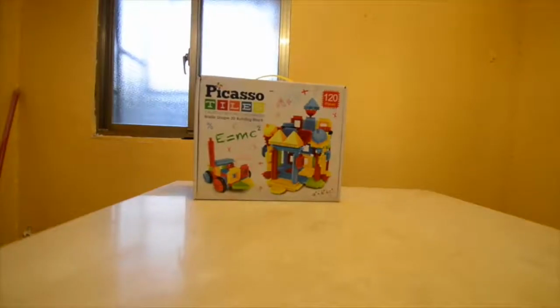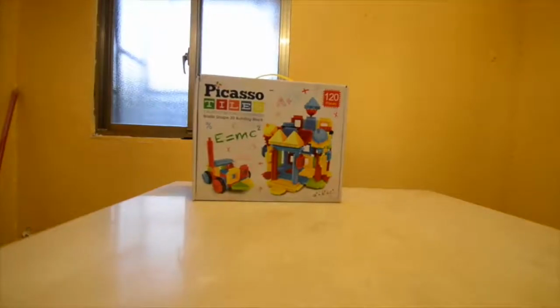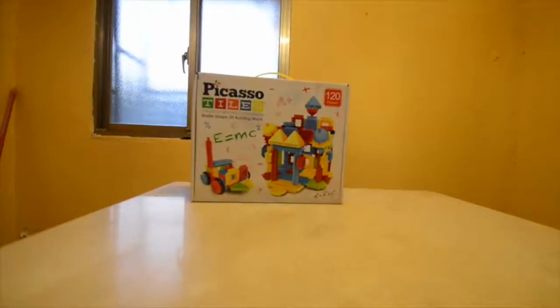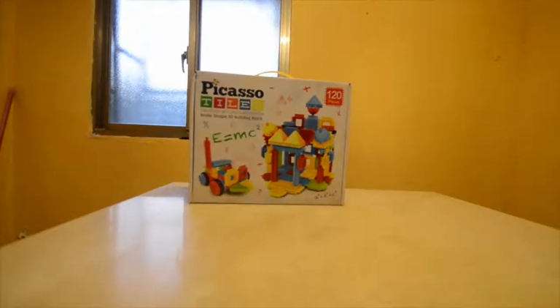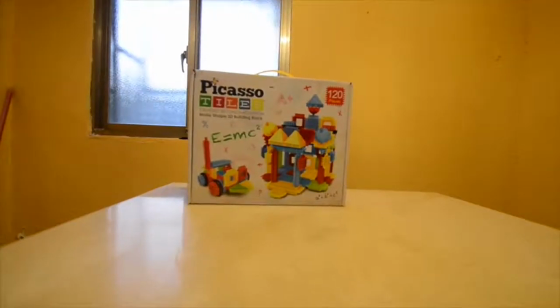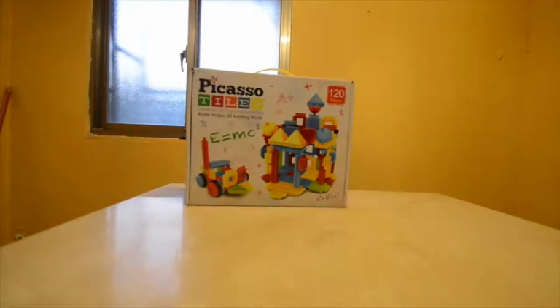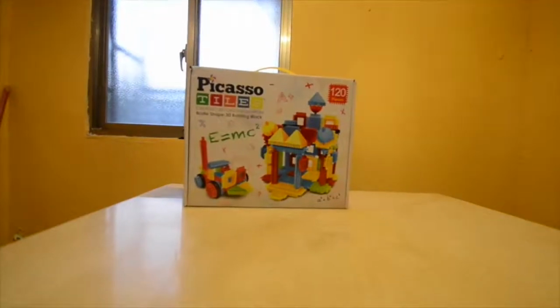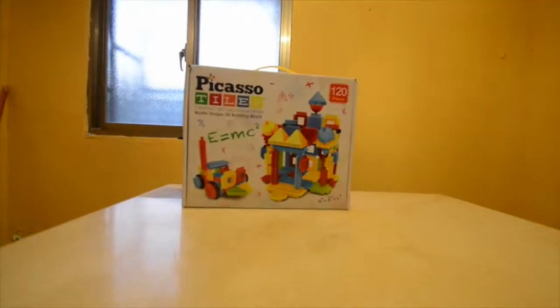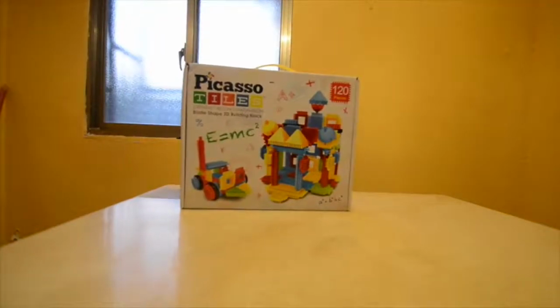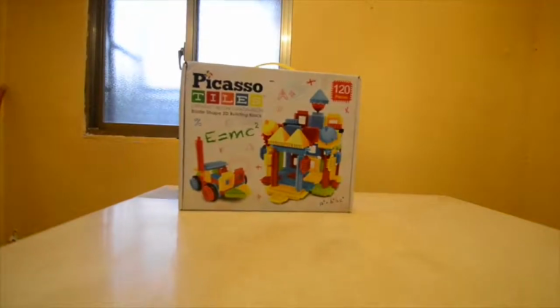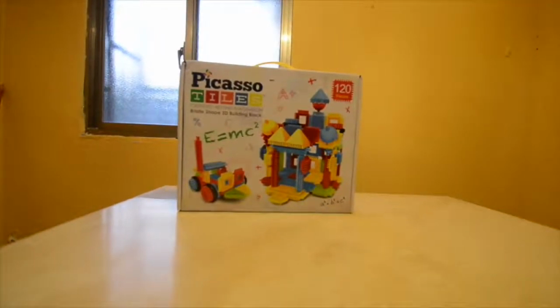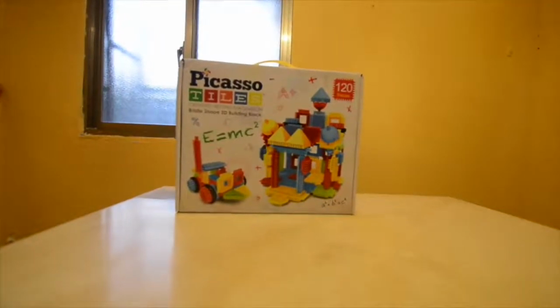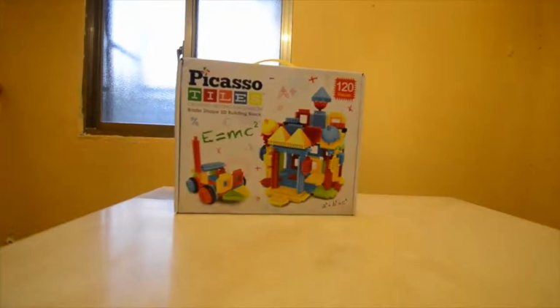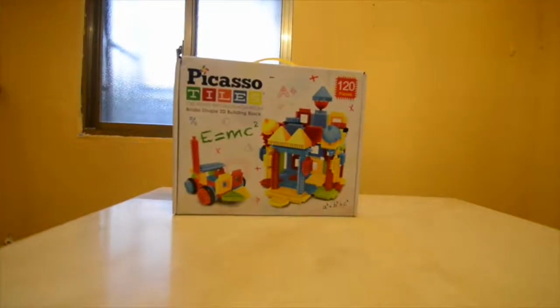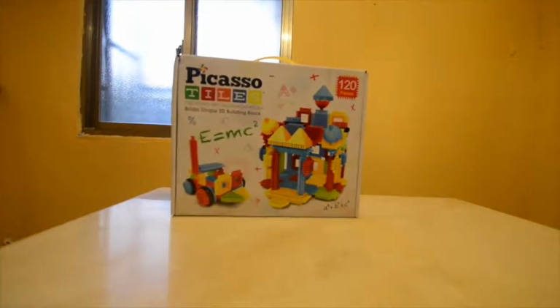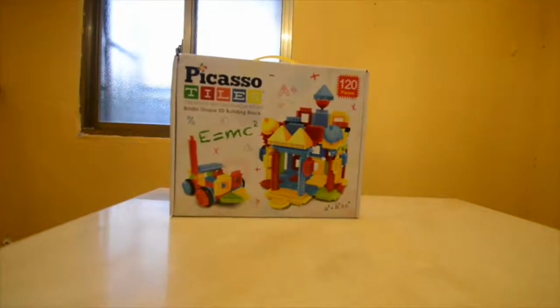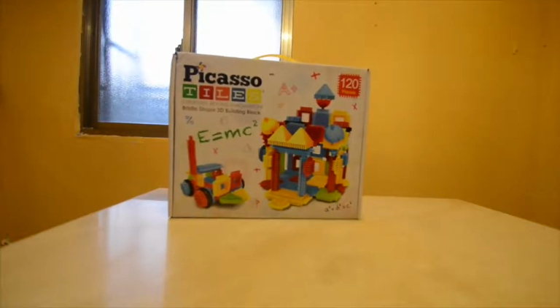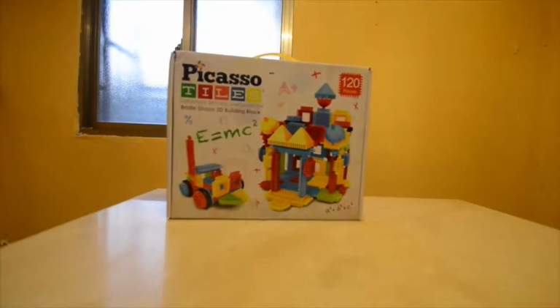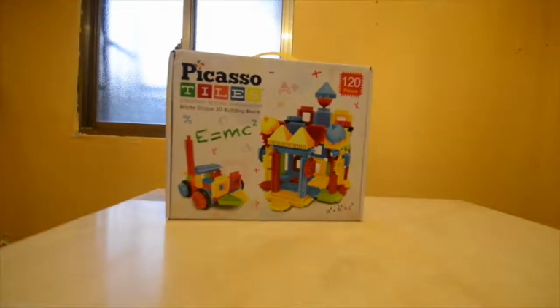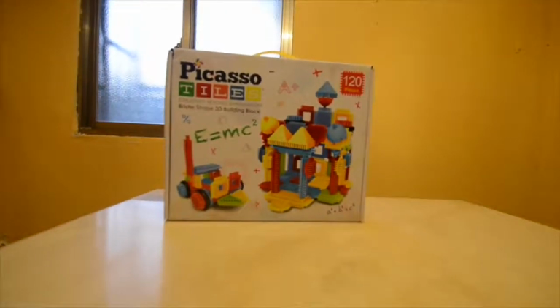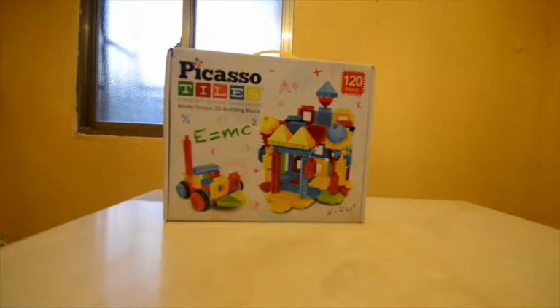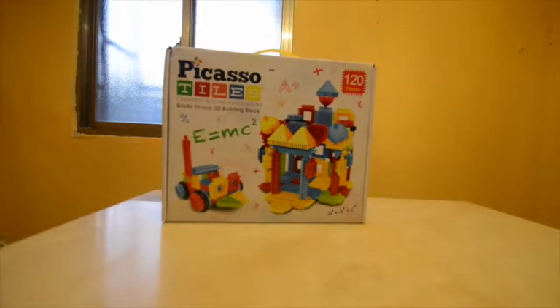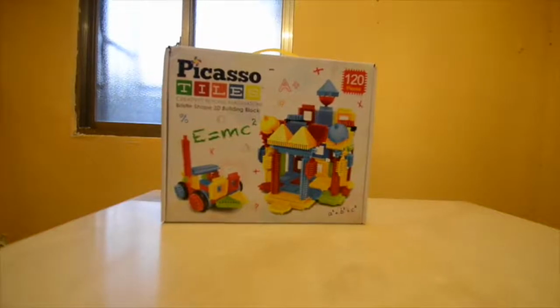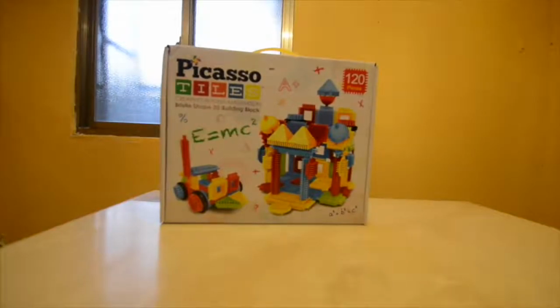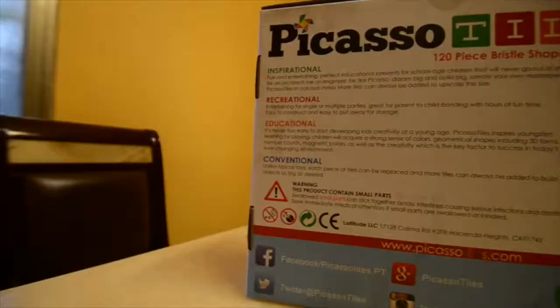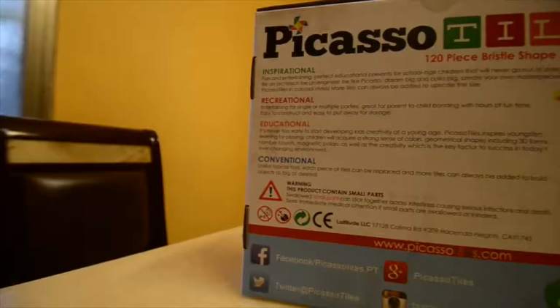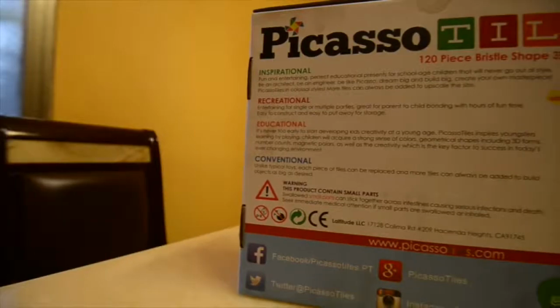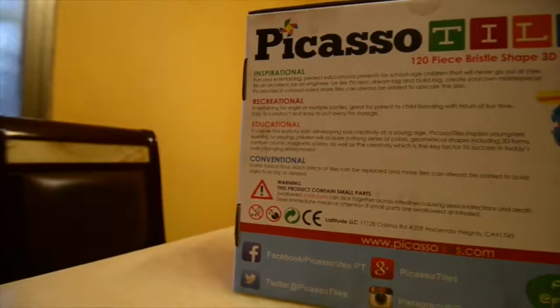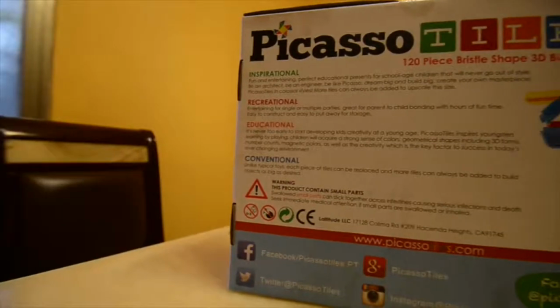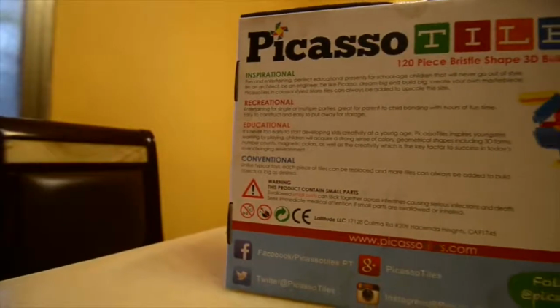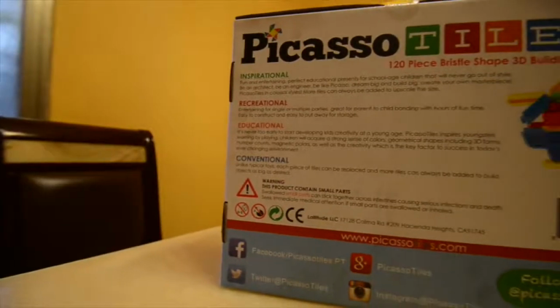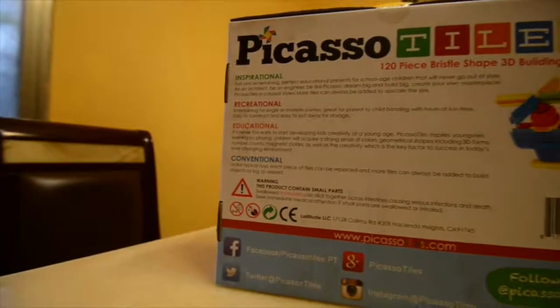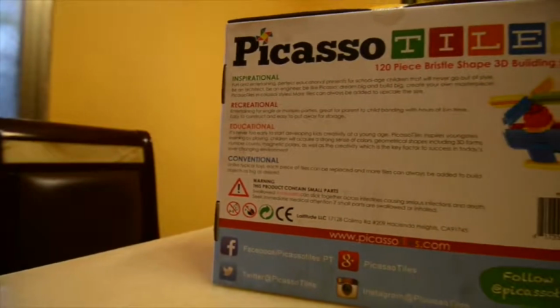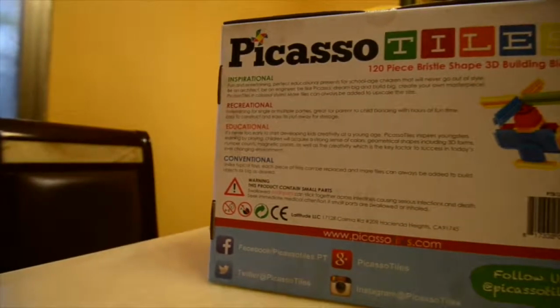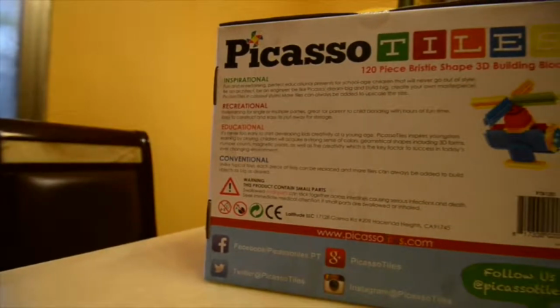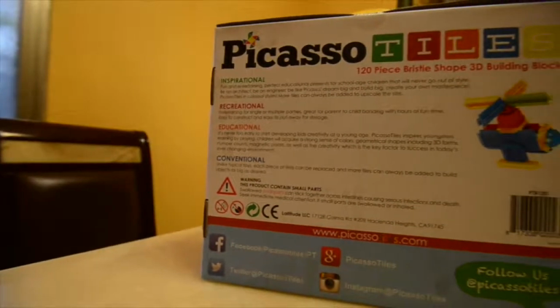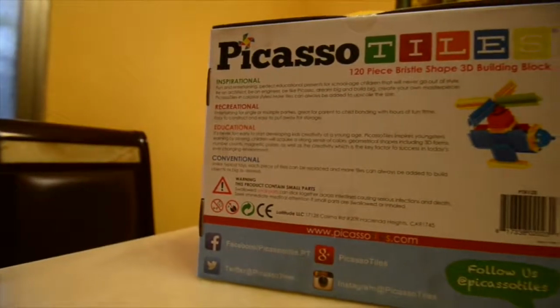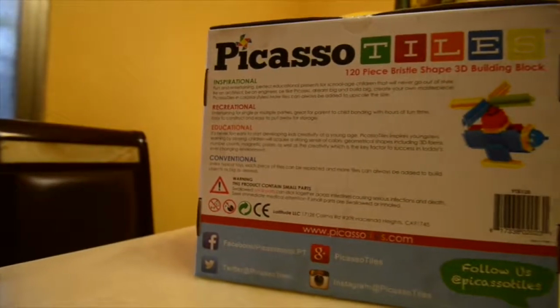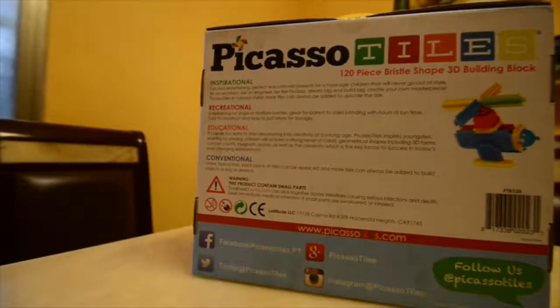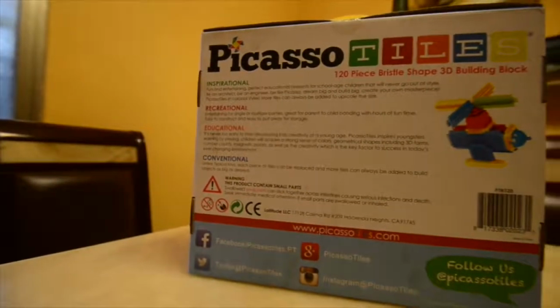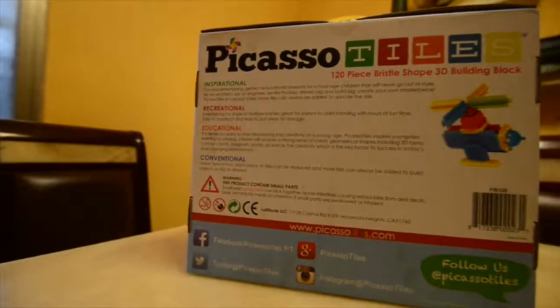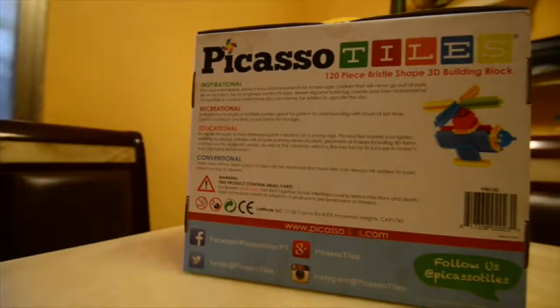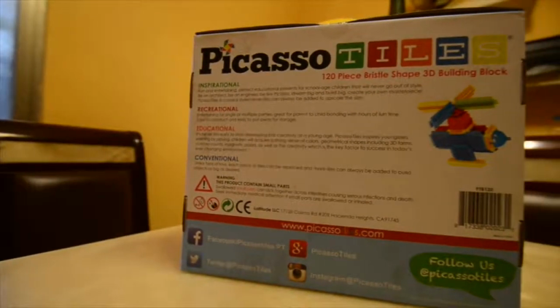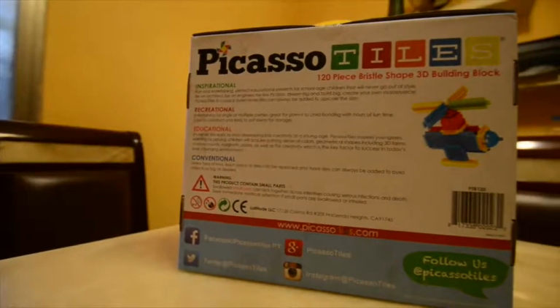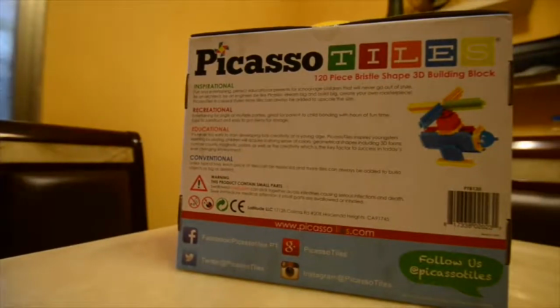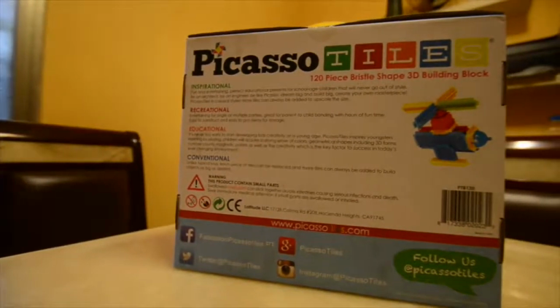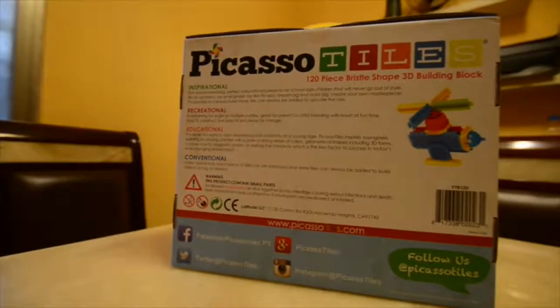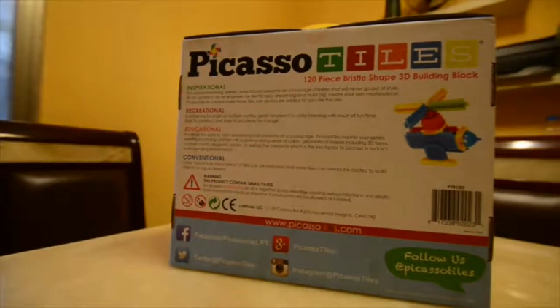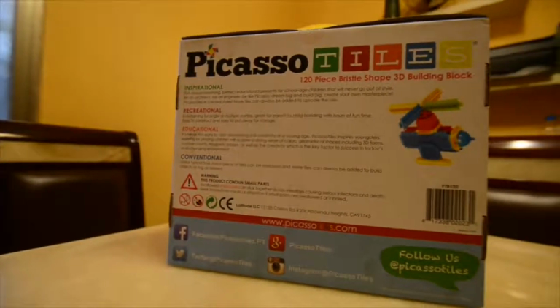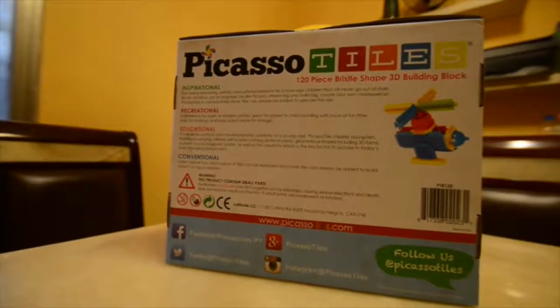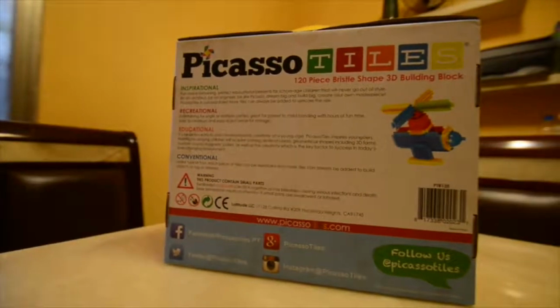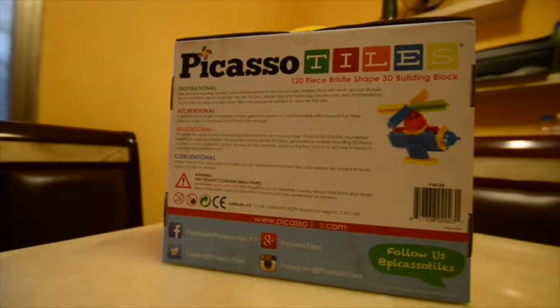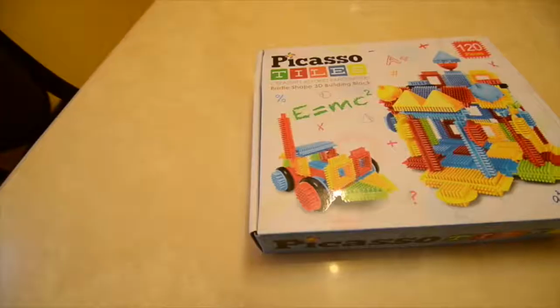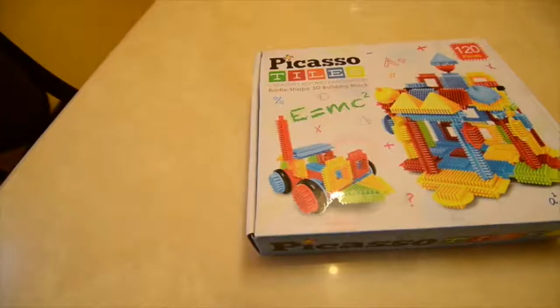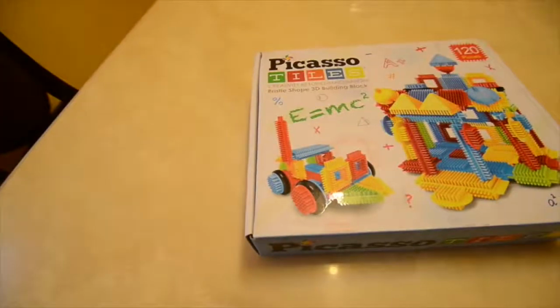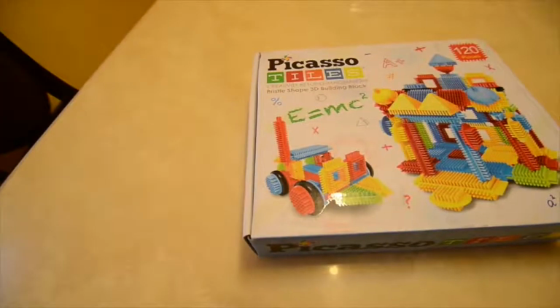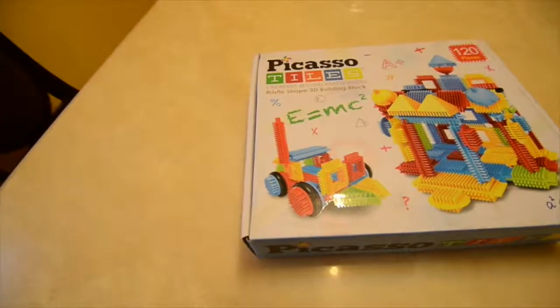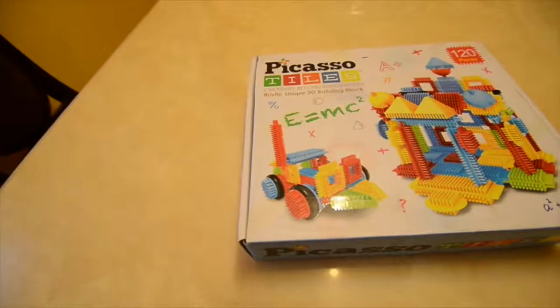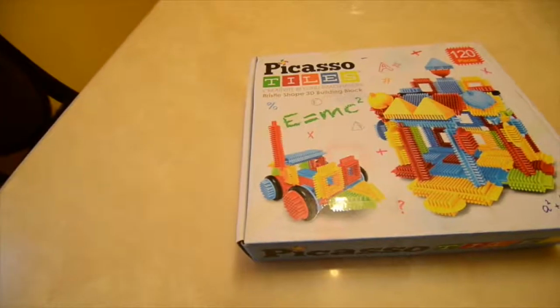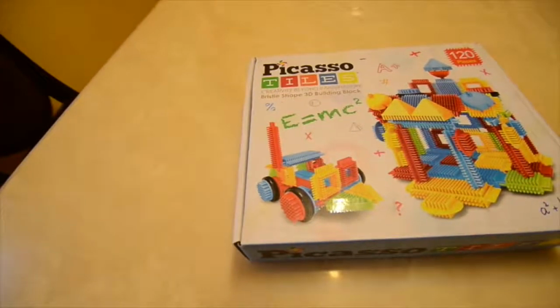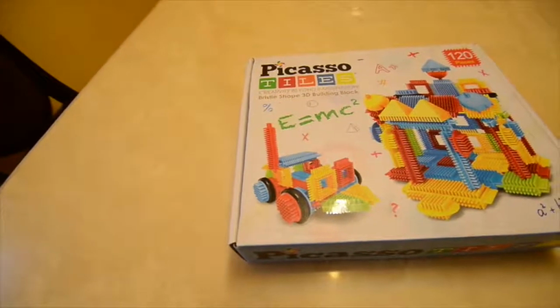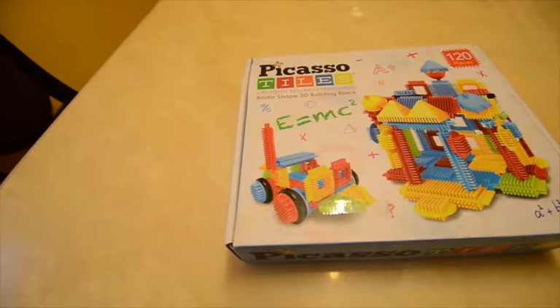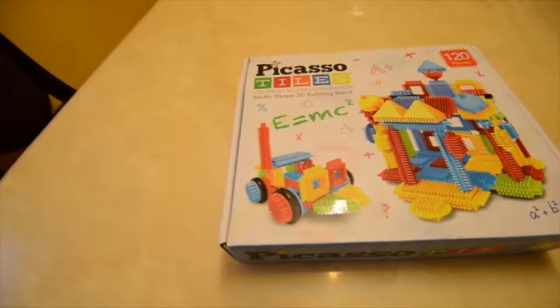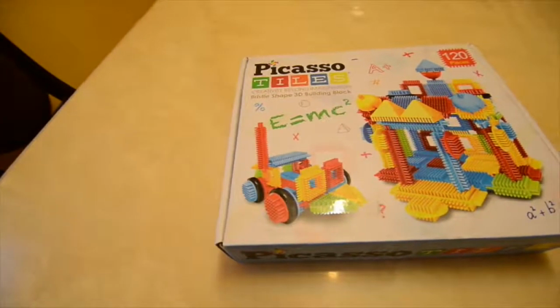Ladies and gentlemen, boys and girls, this is the Picasso Tiles 120-piece building 3D set.